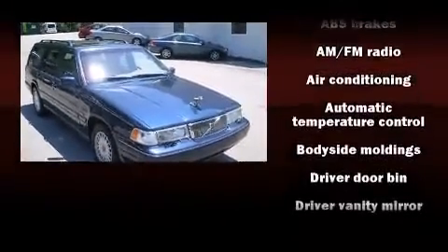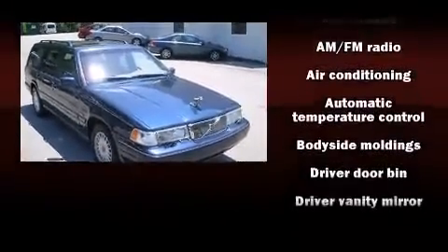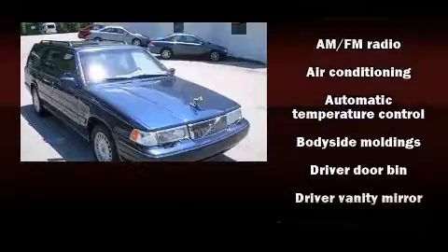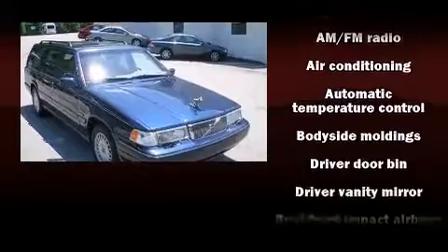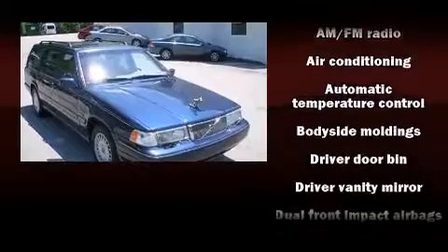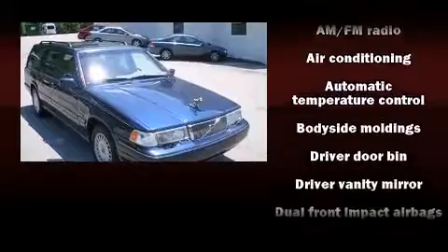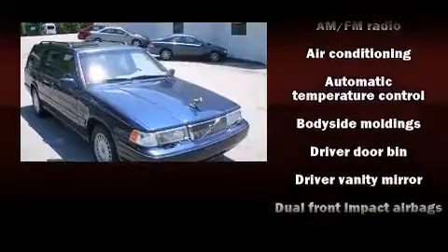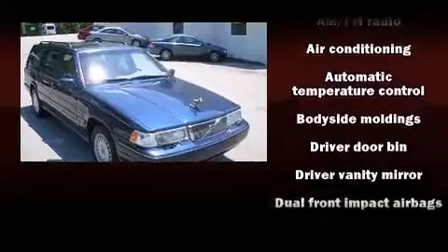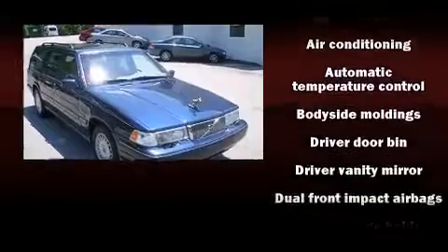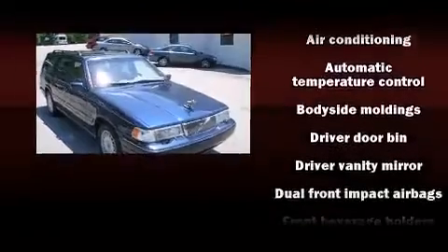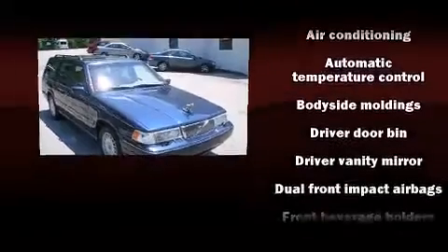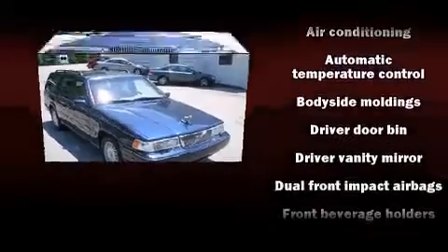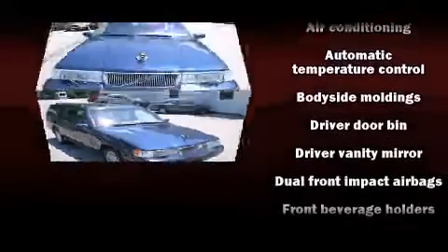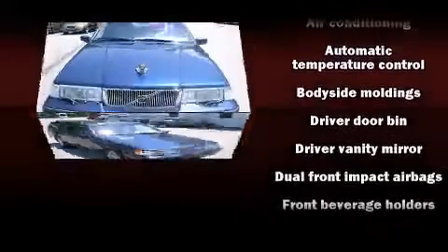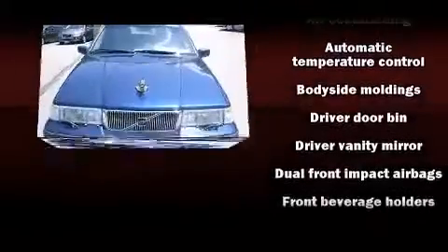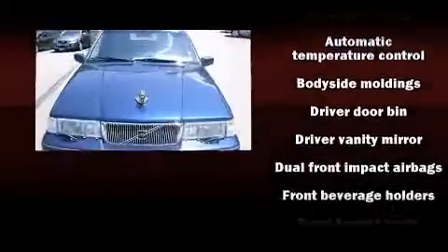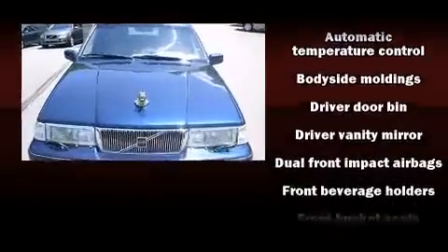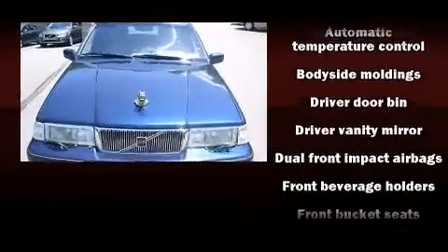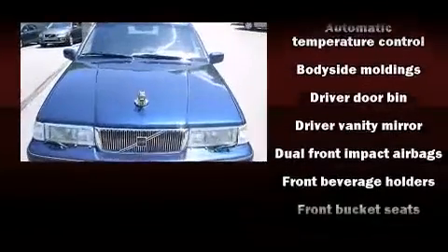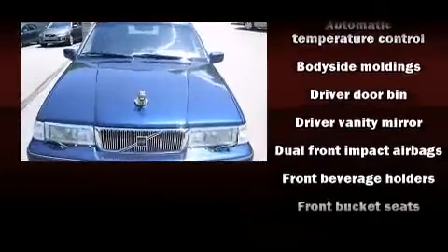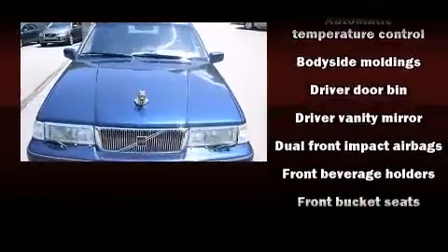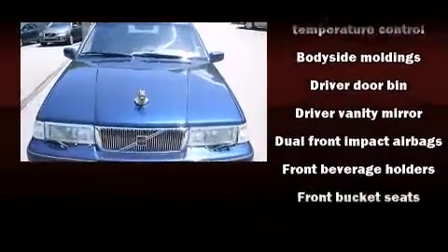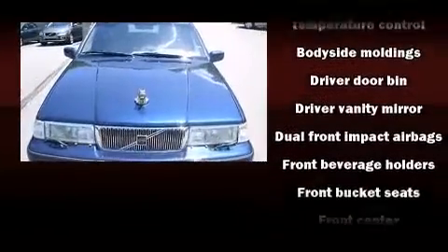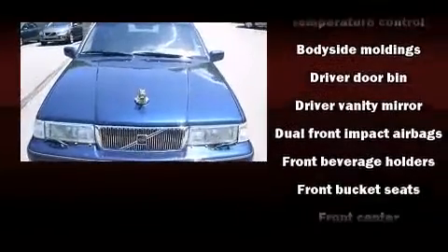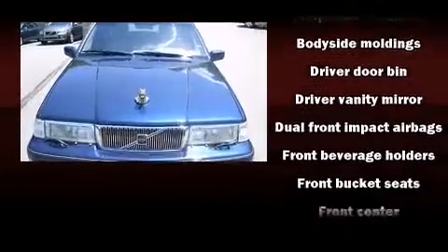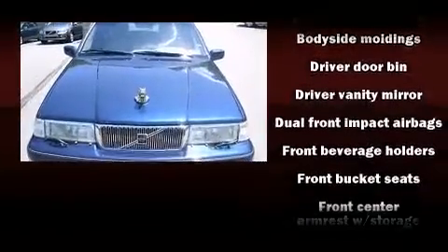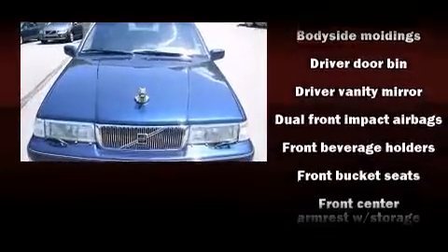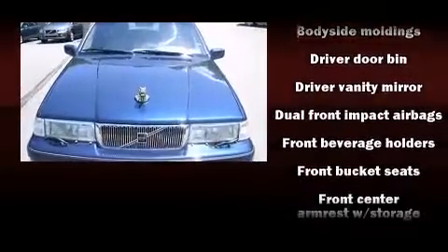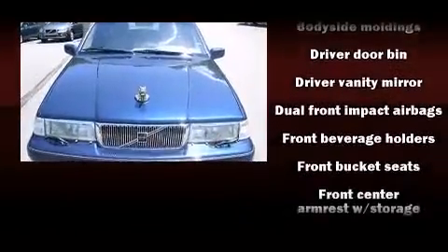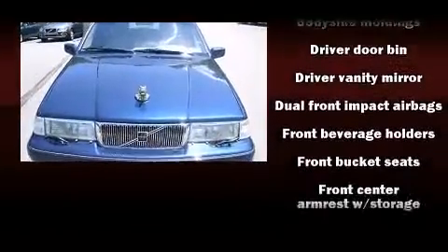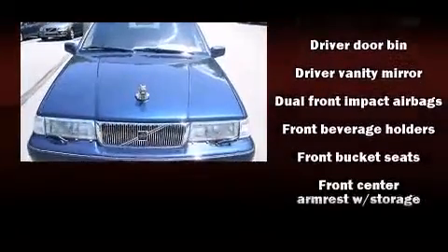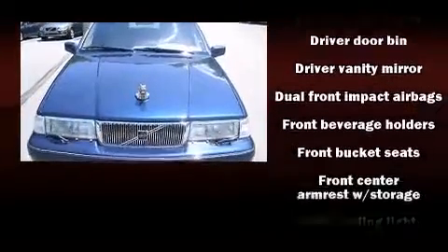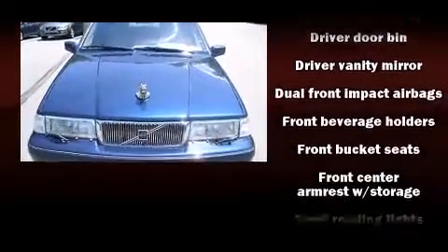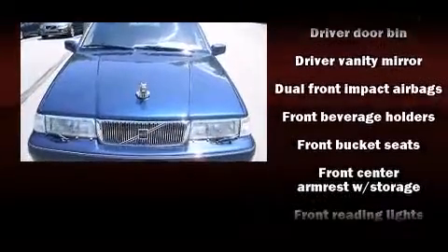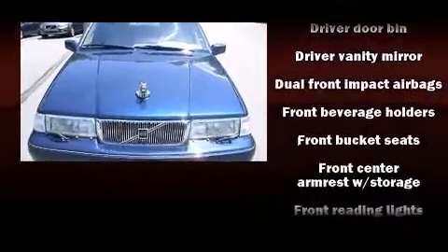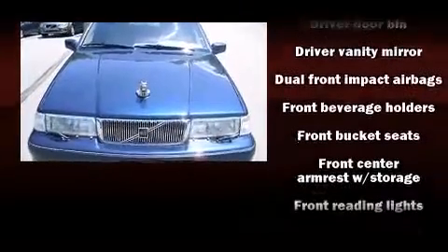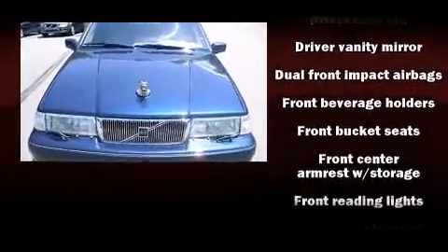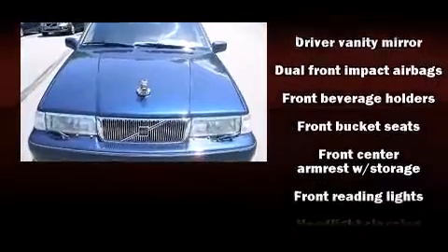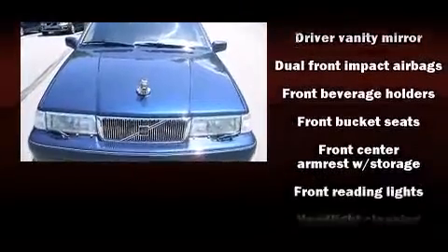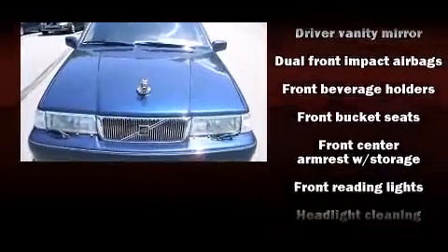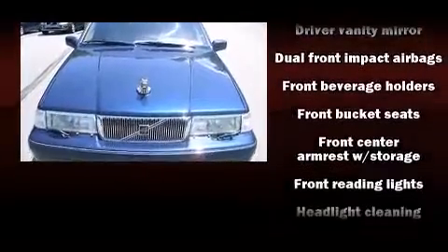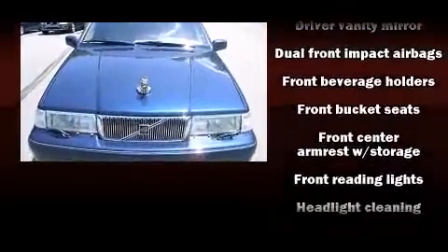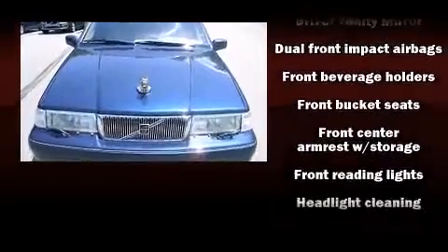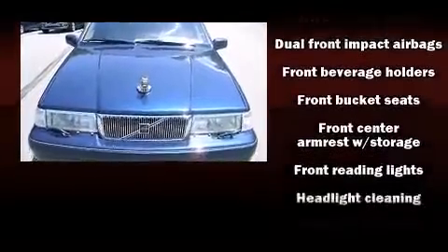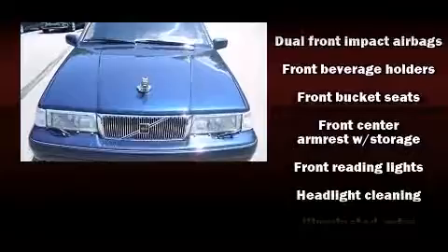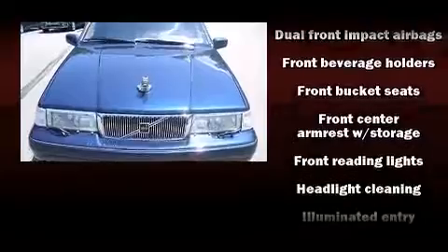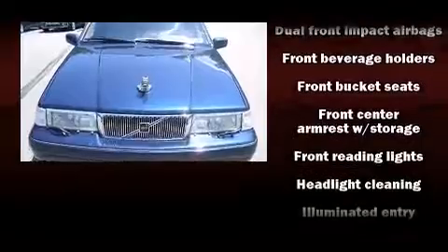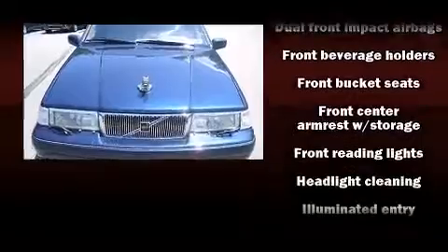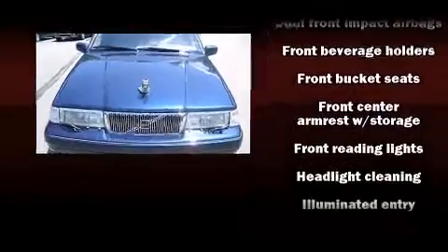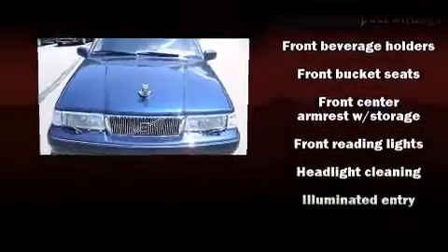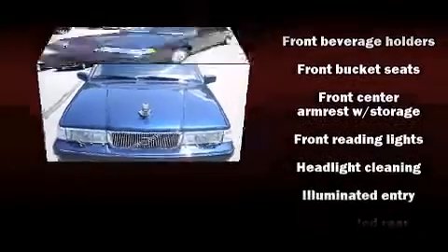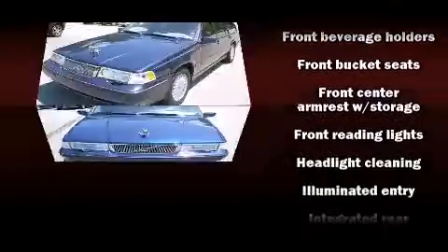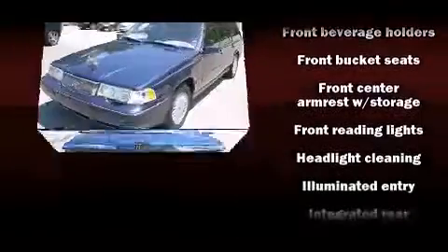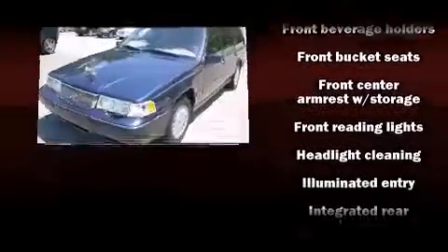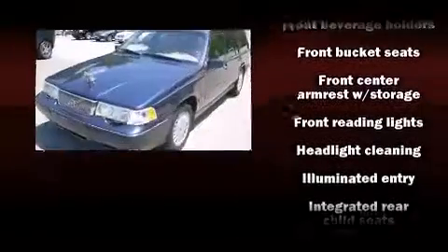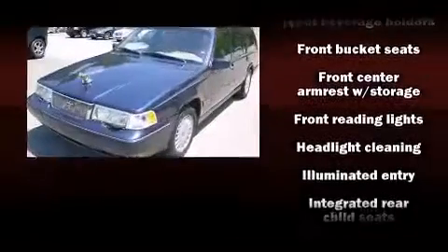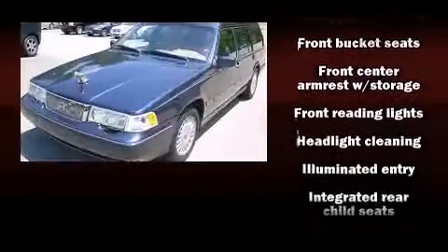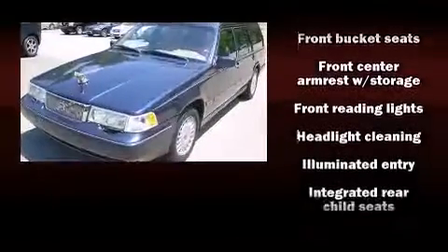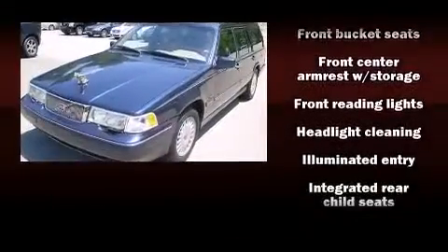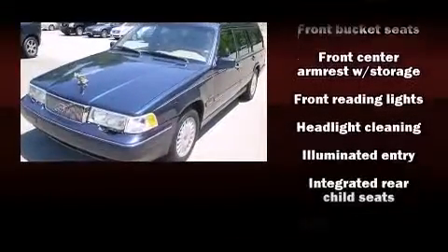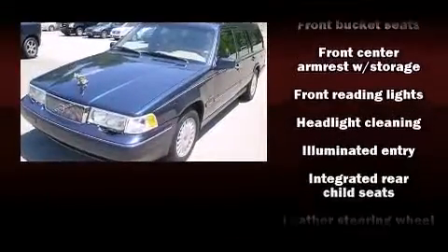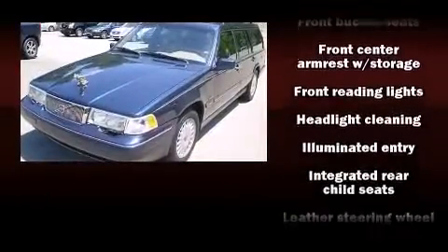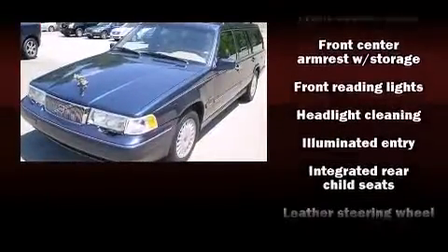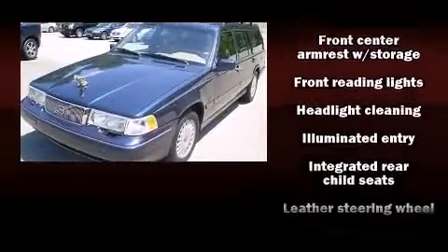Audio features include an AM-FM radio, a cassette player, and six speakers providing excellent sound throughout the cabin.